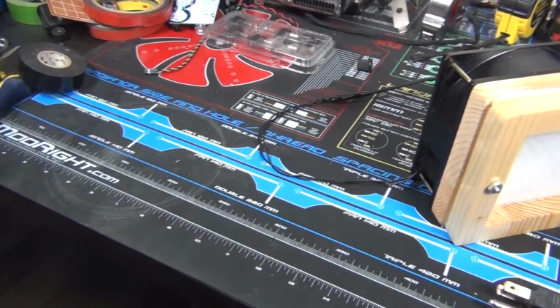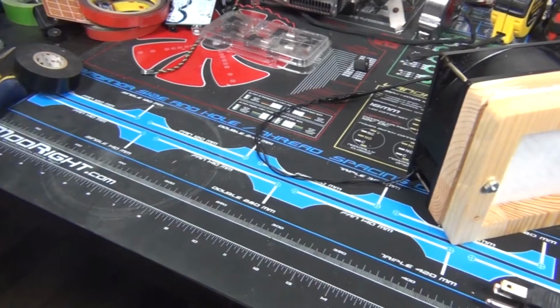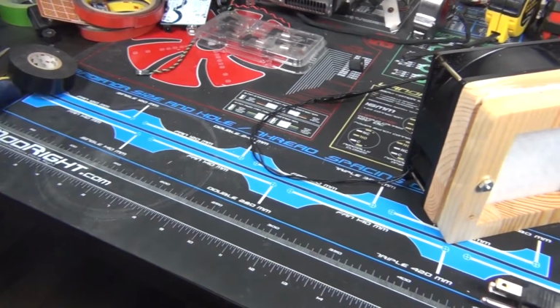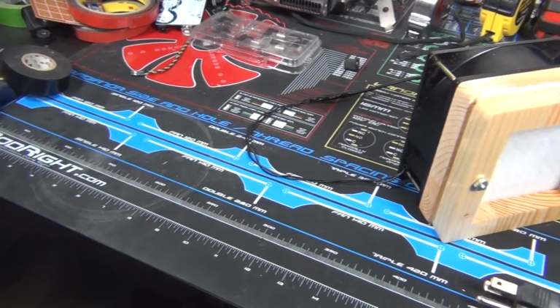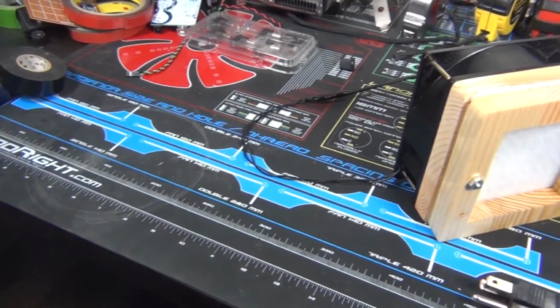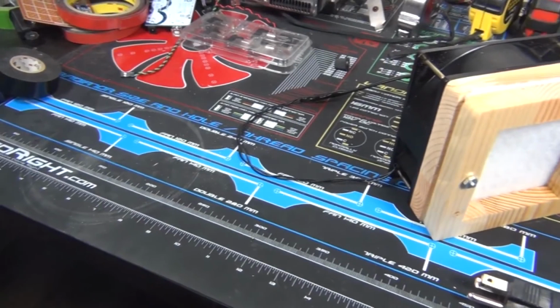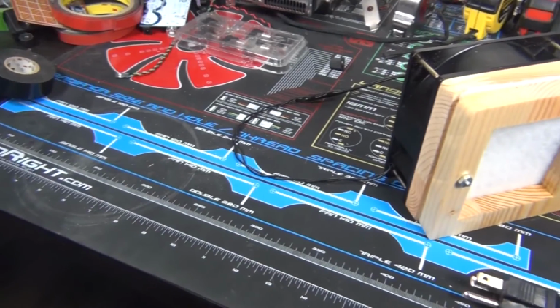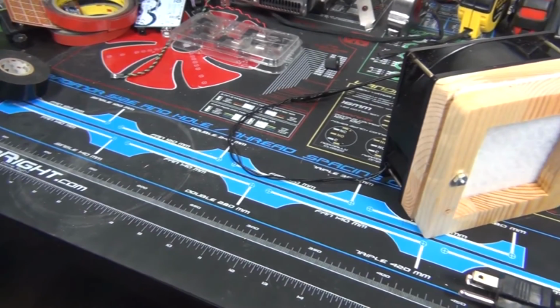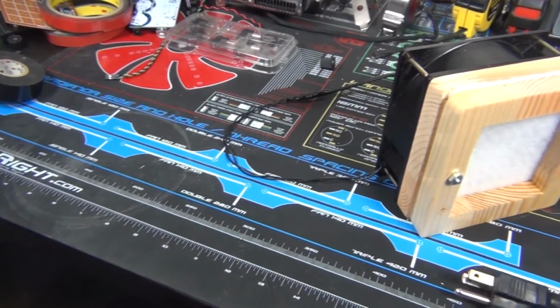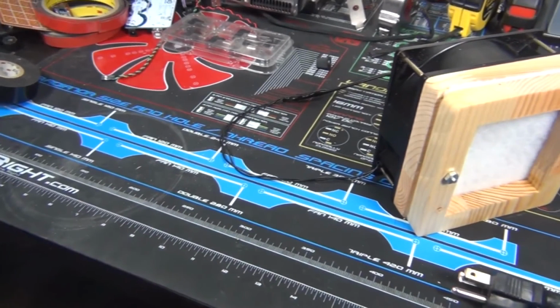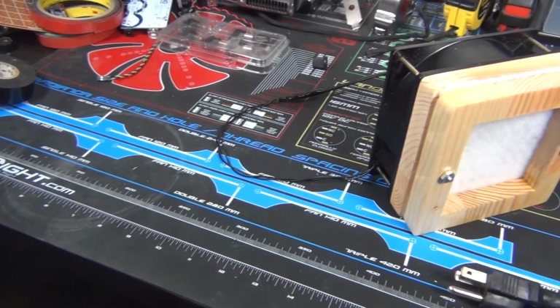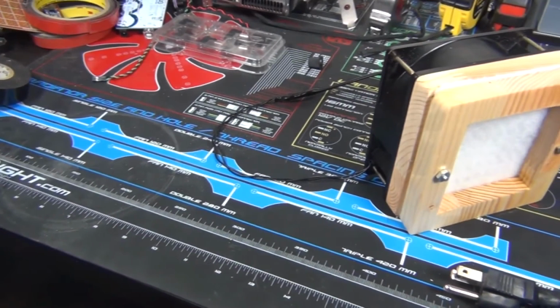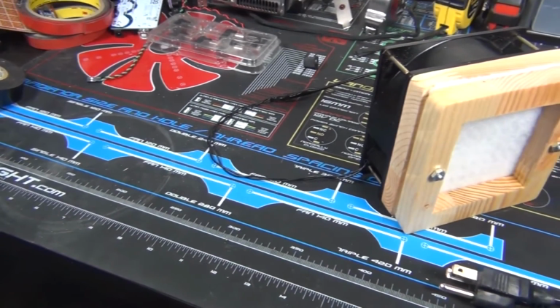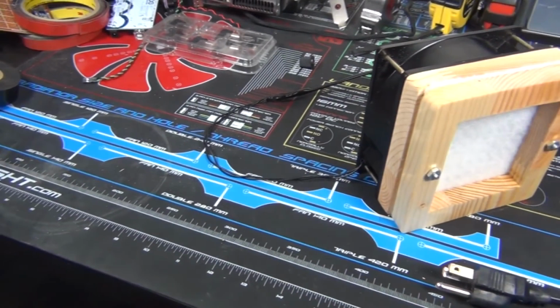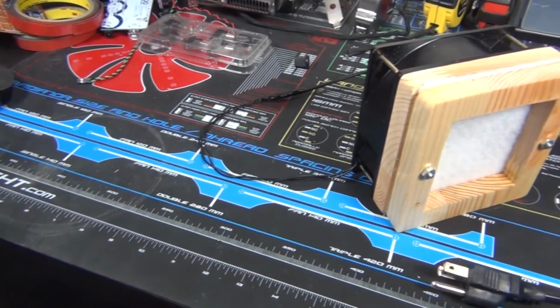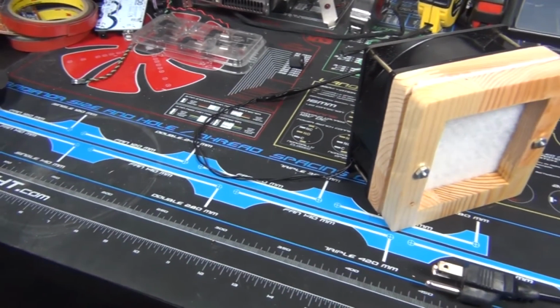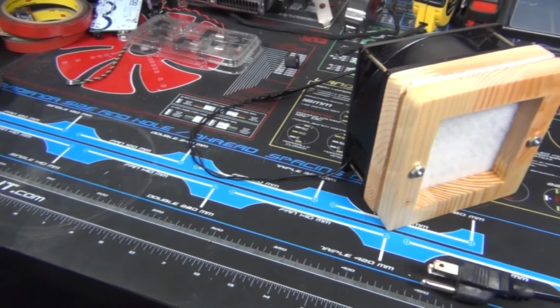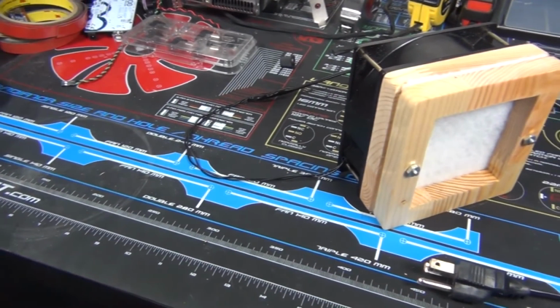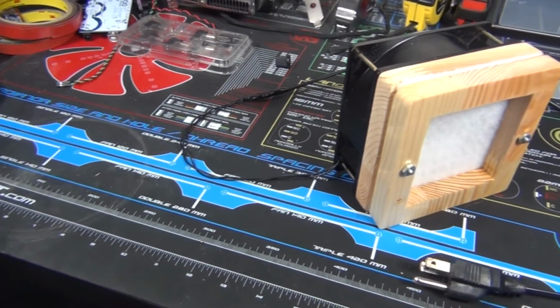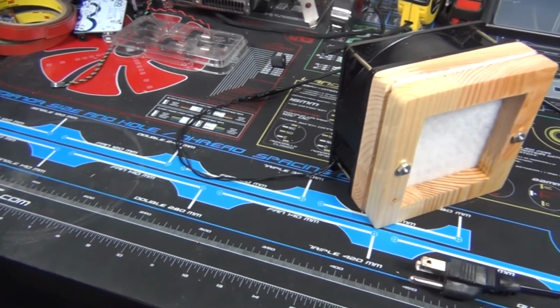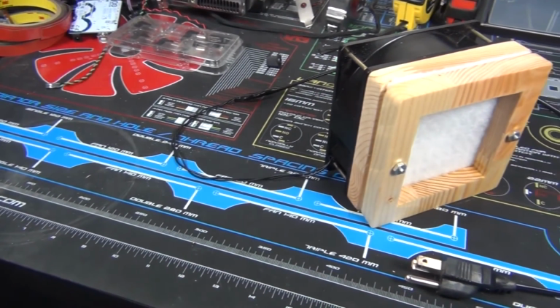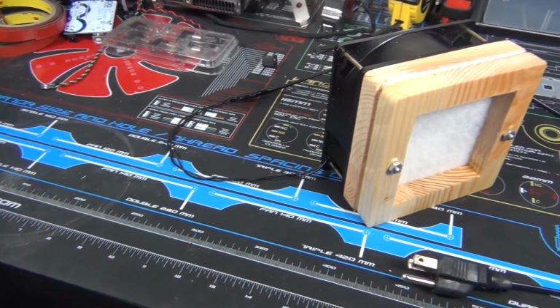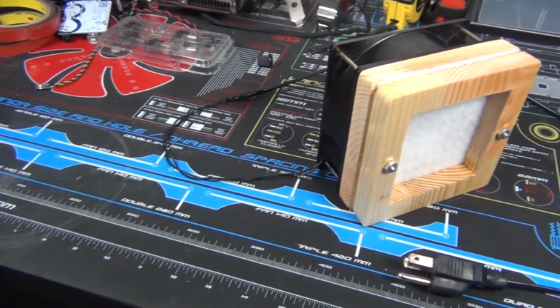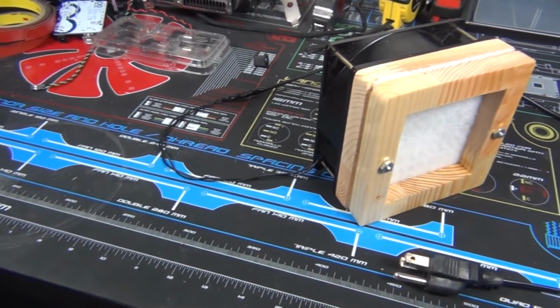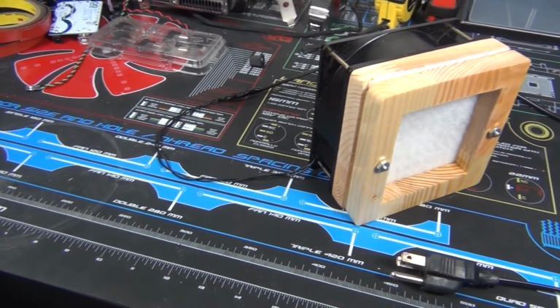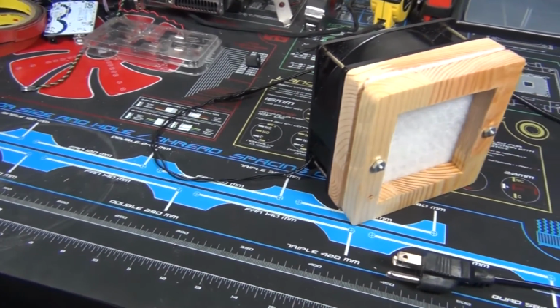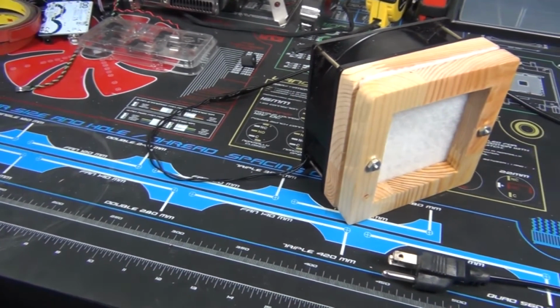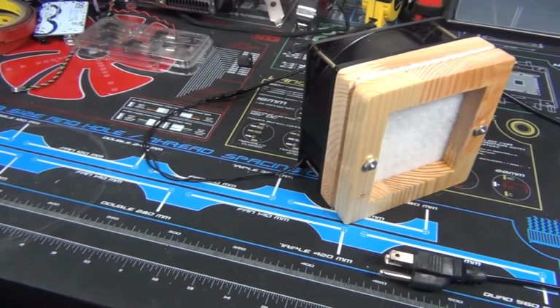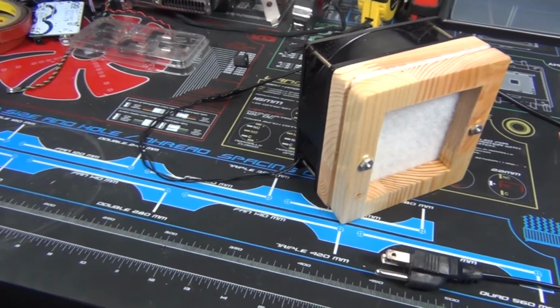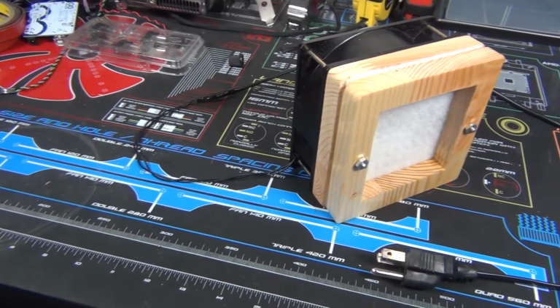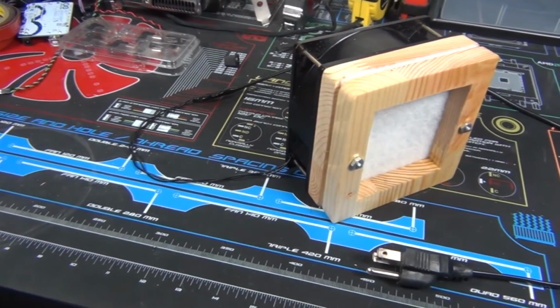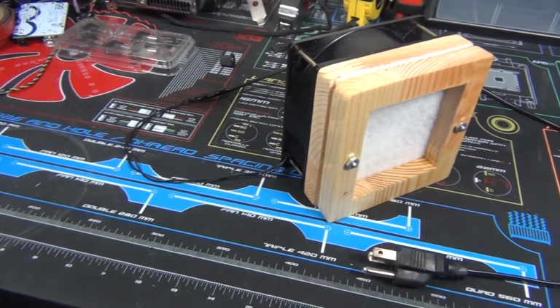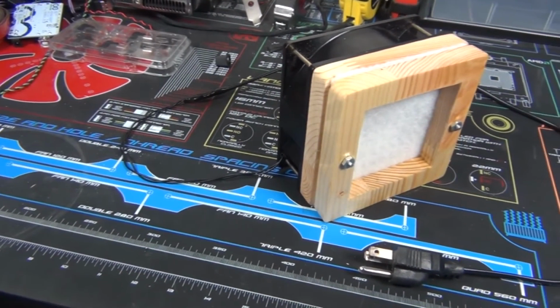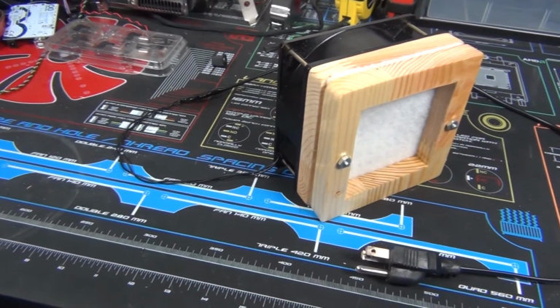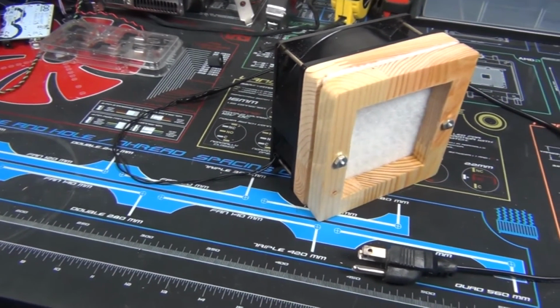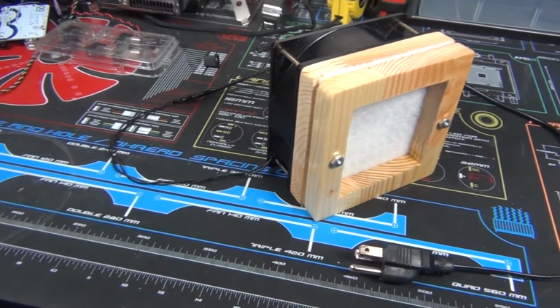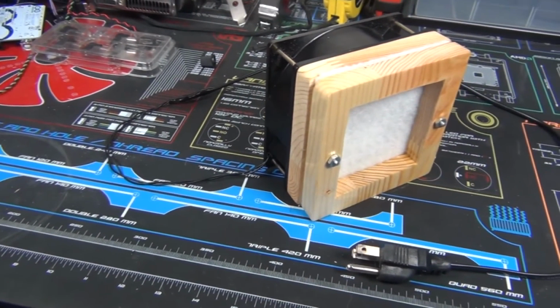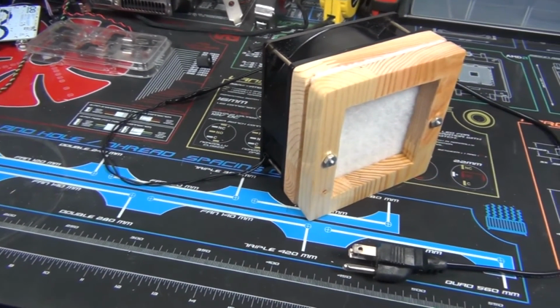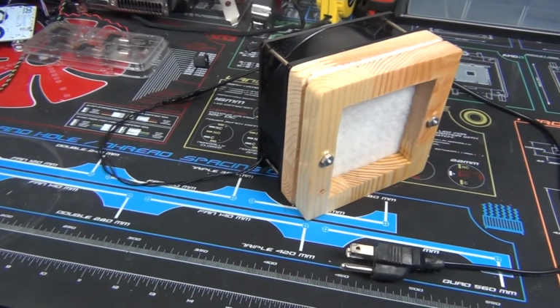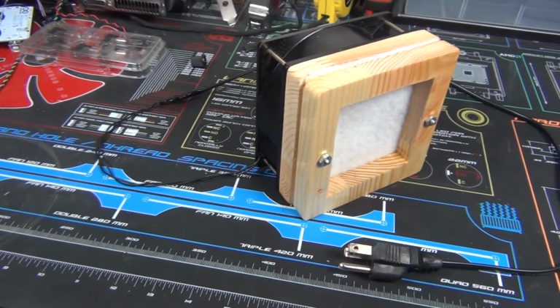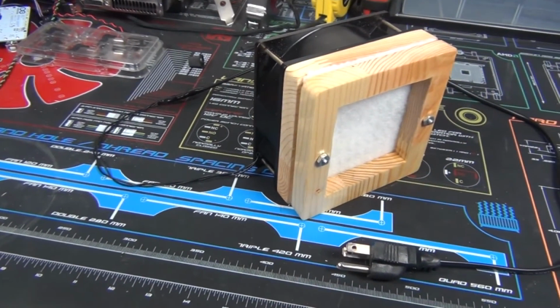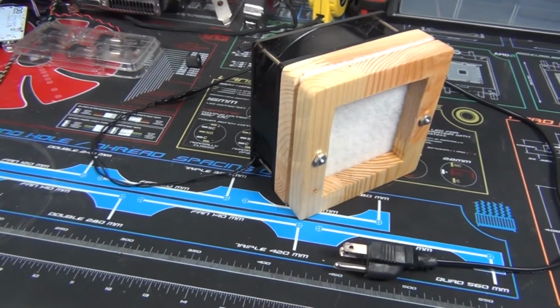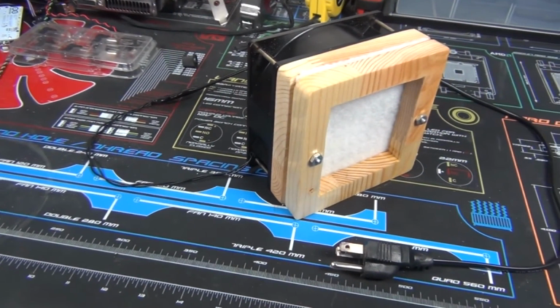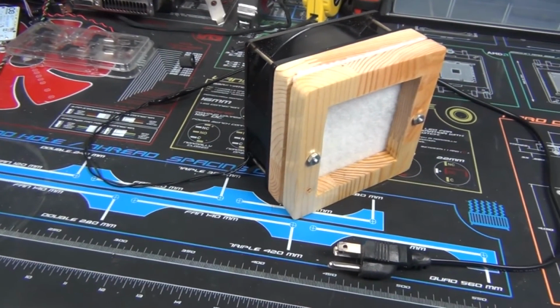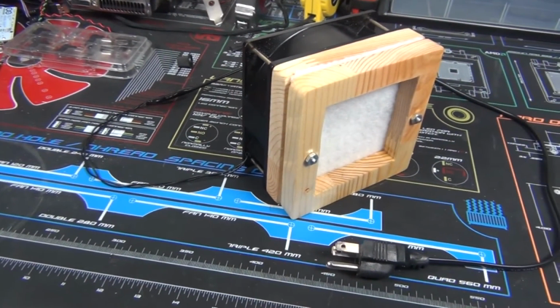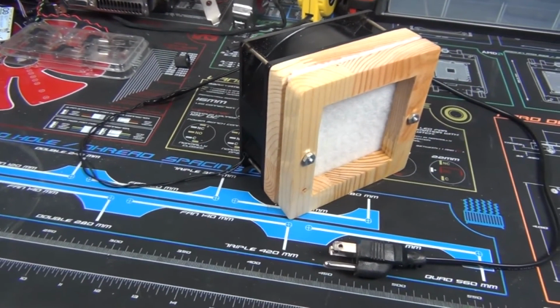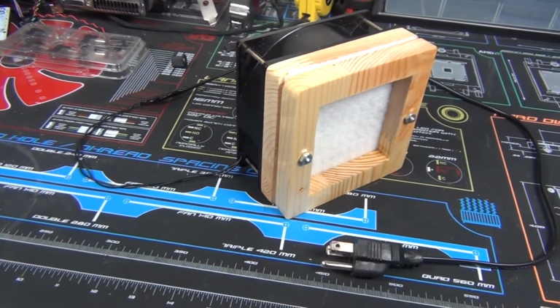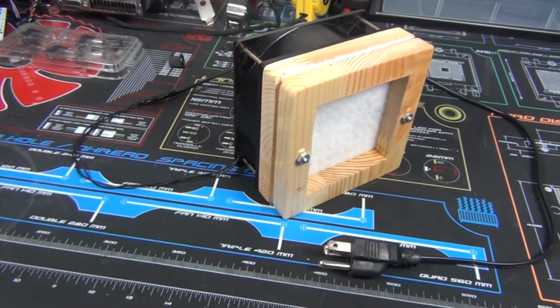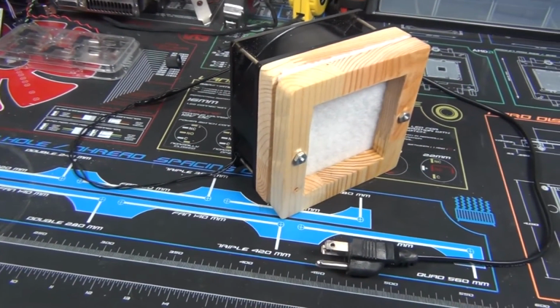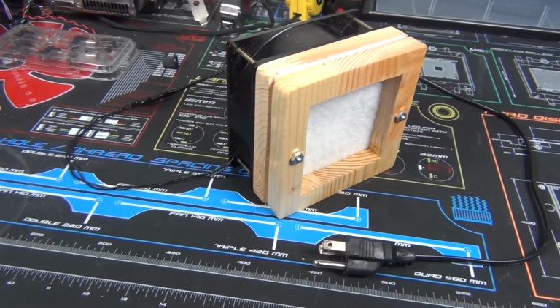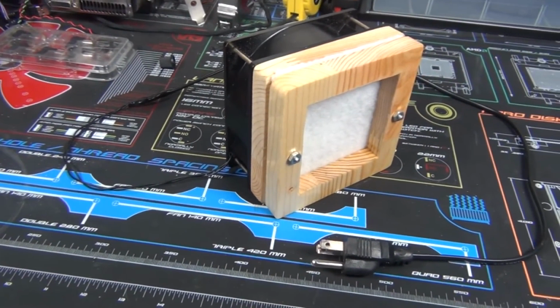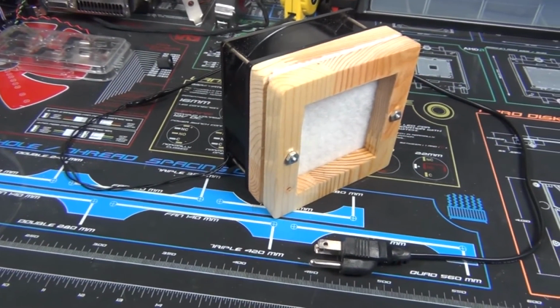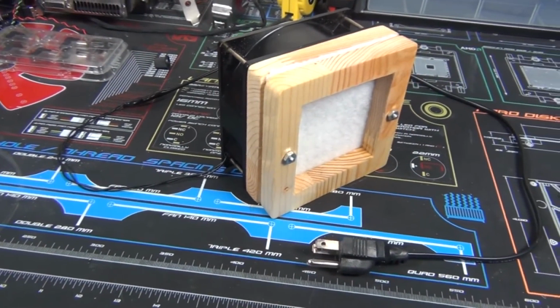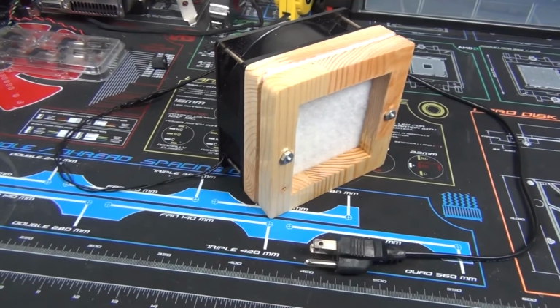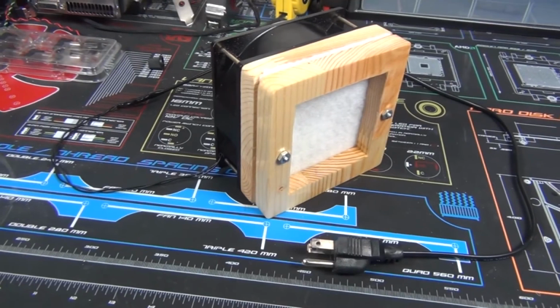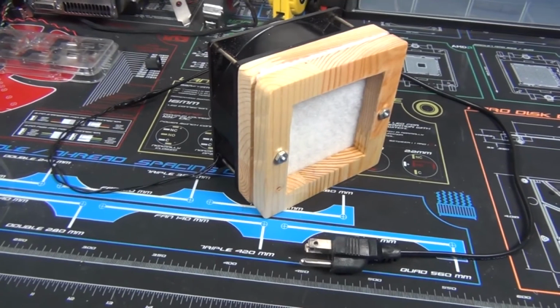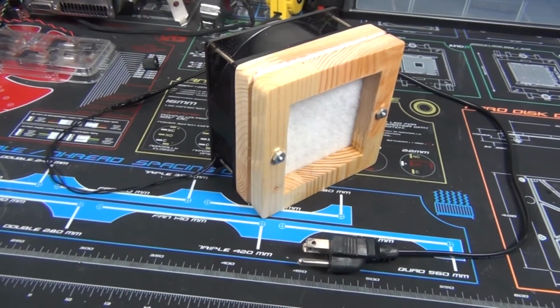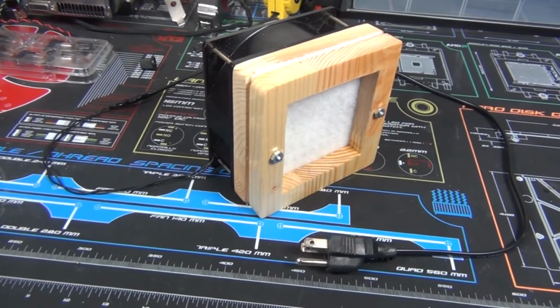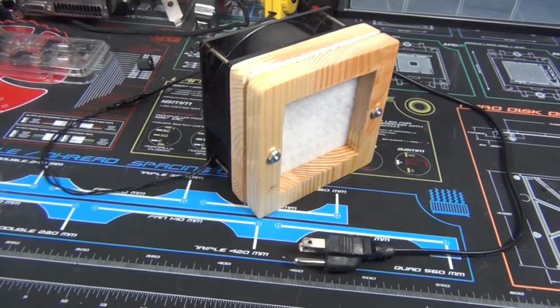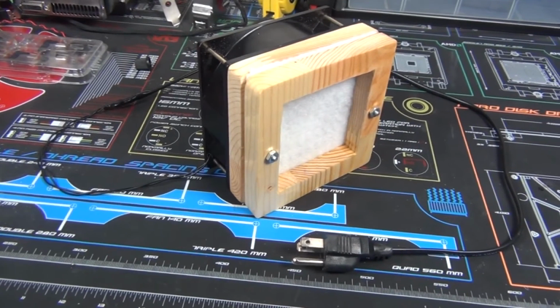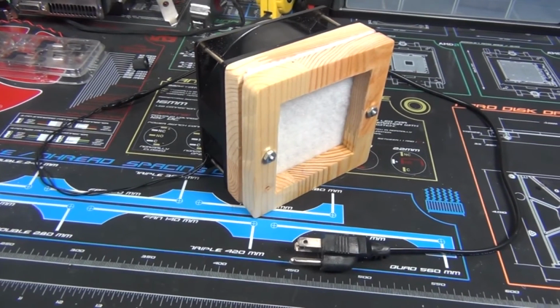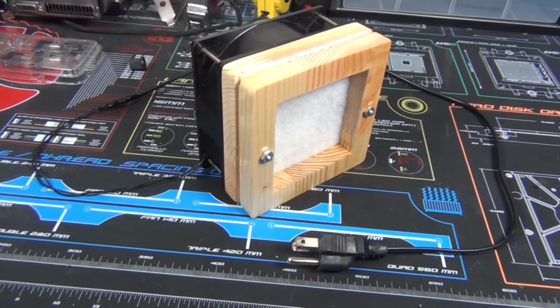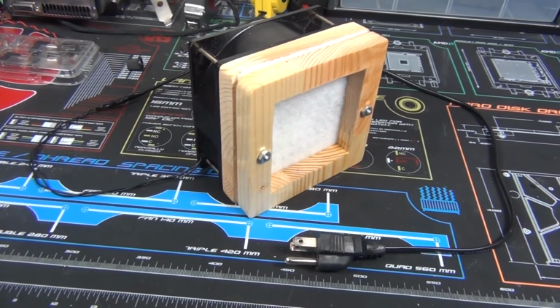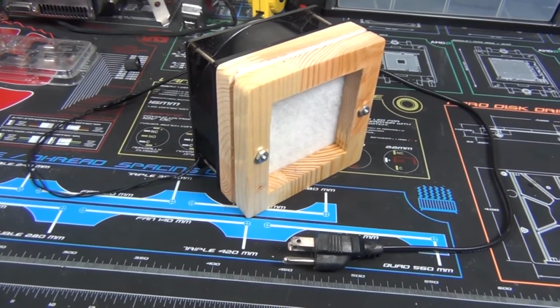In this video we'll be making an air filter to filter out all the fumes and smoke created when you burn flux when you're soldering.